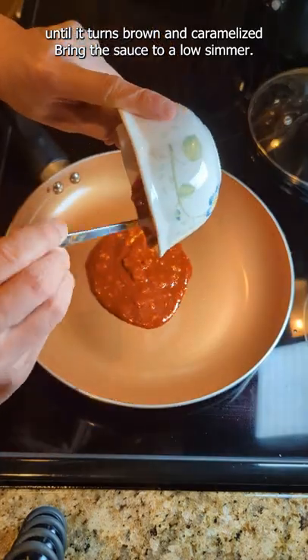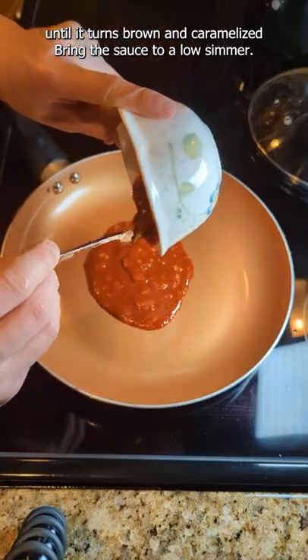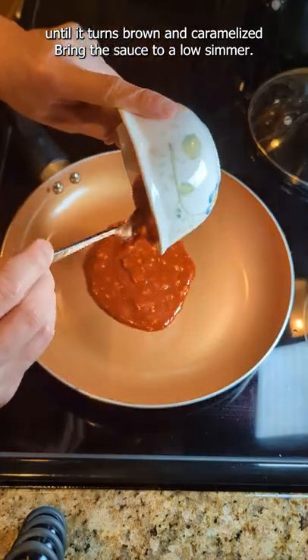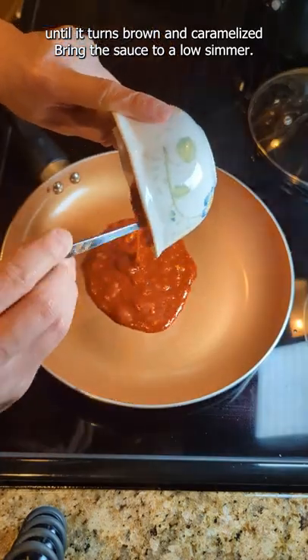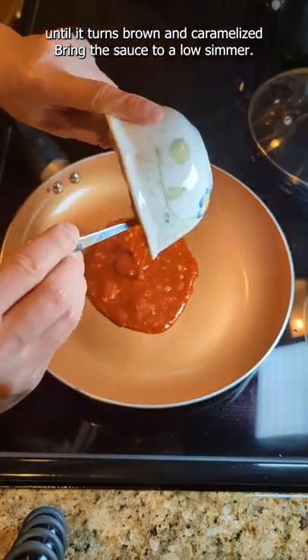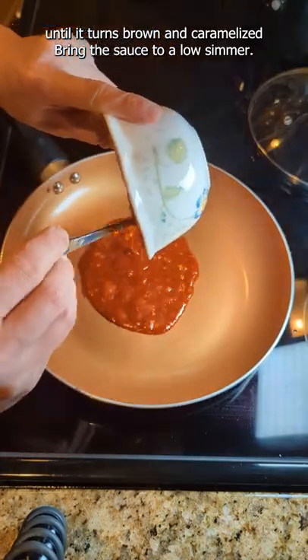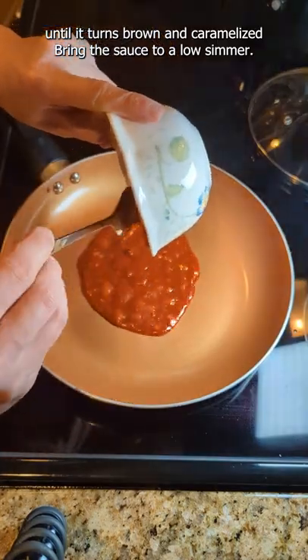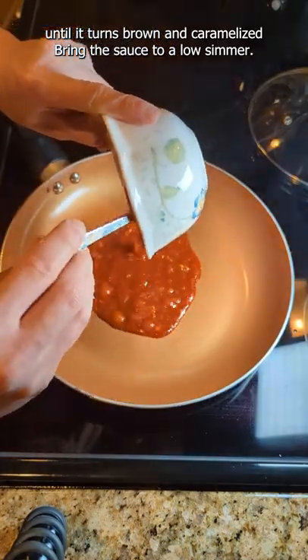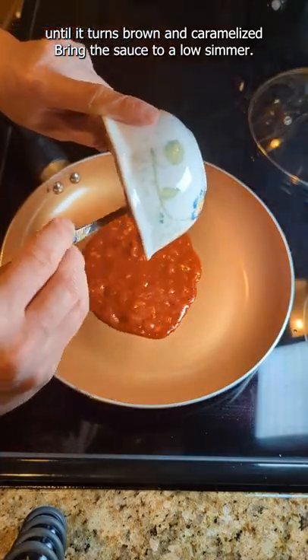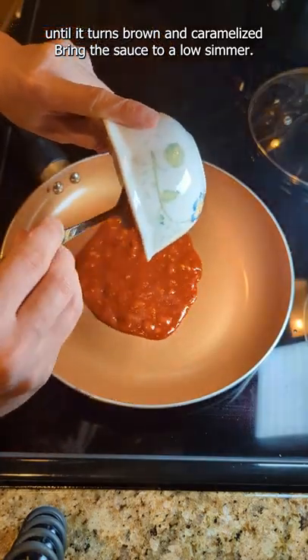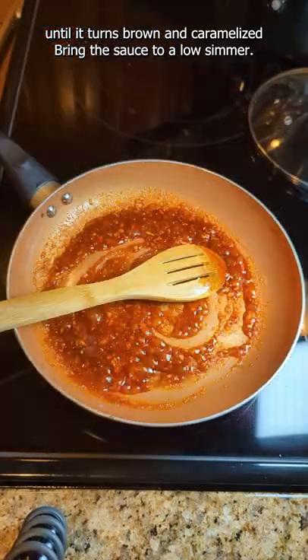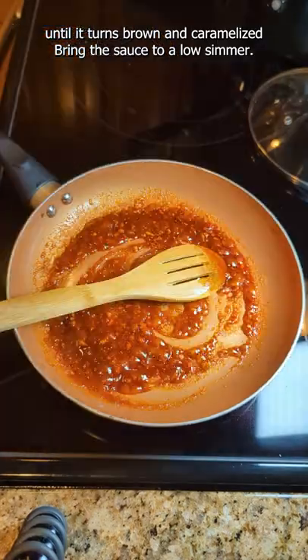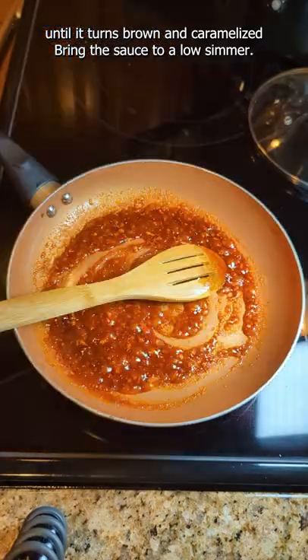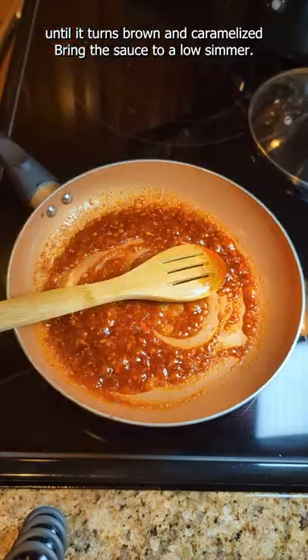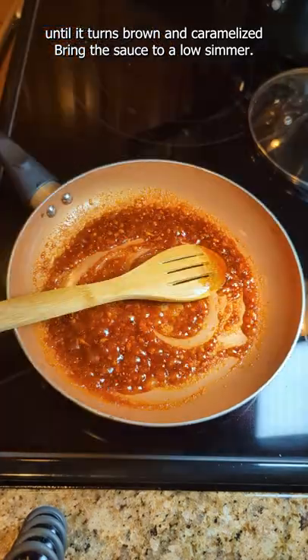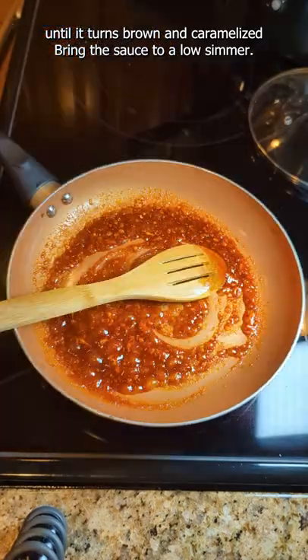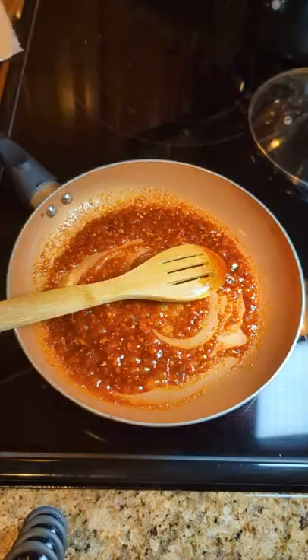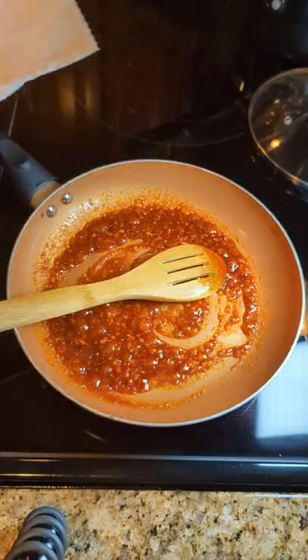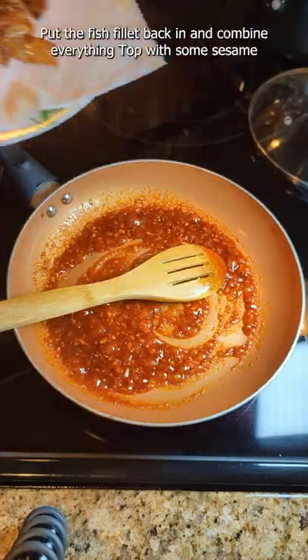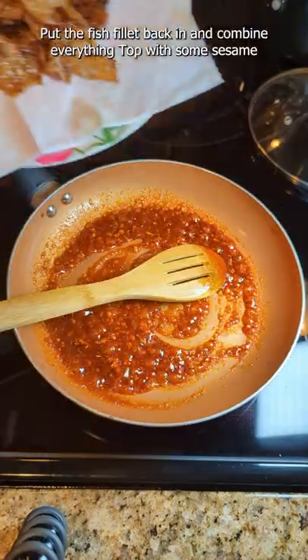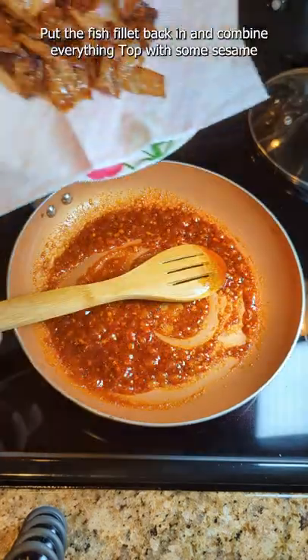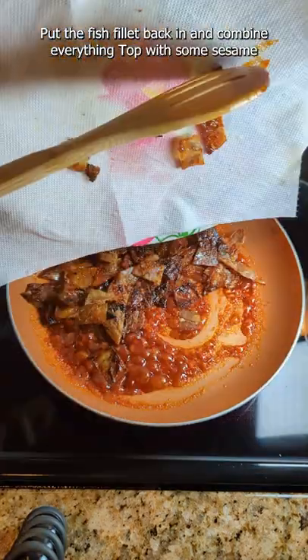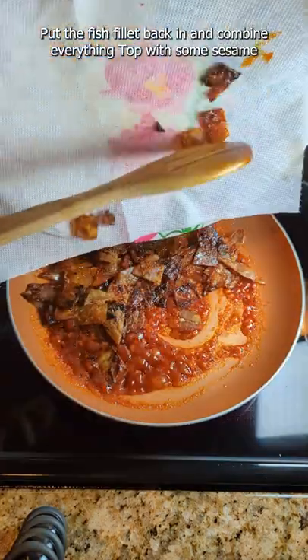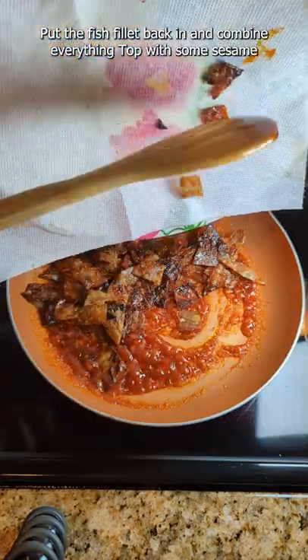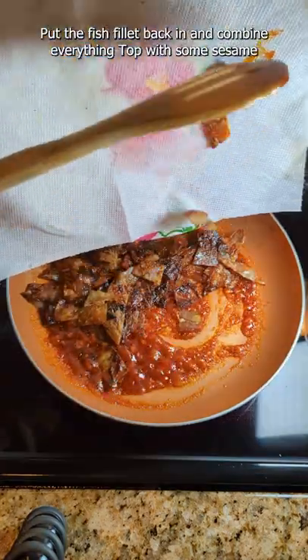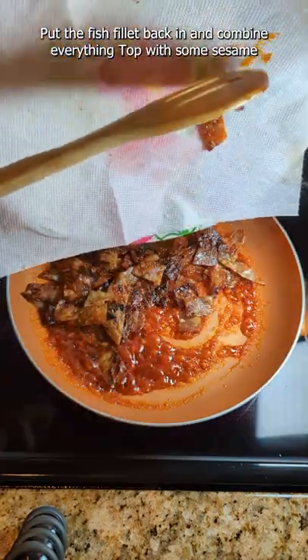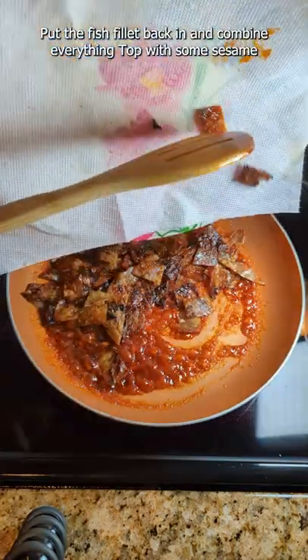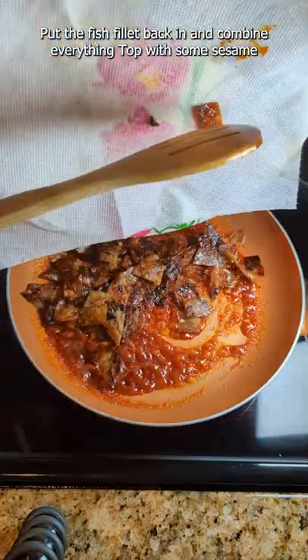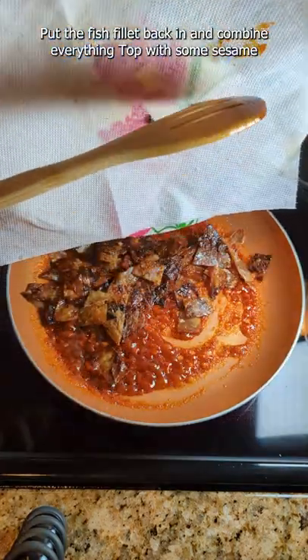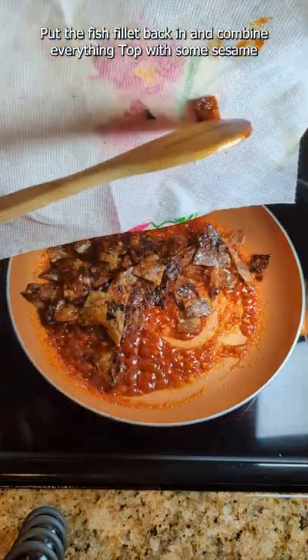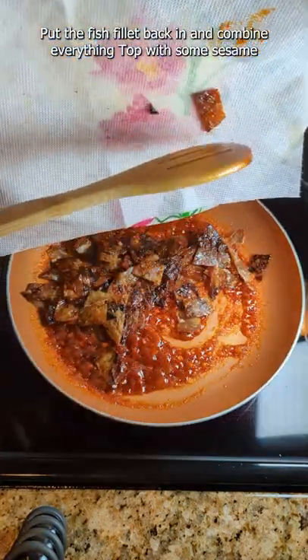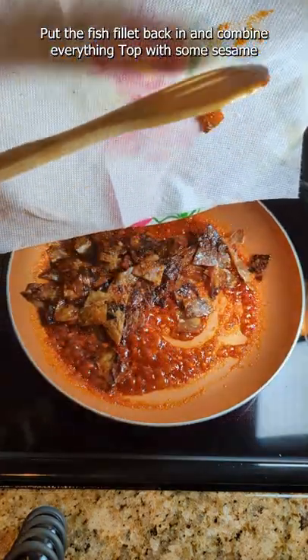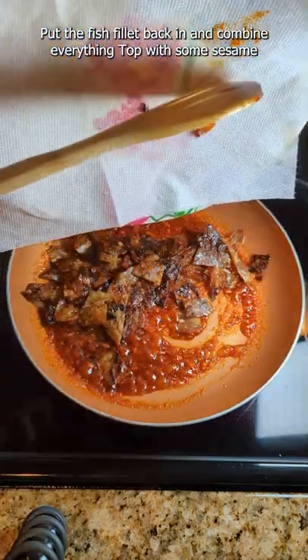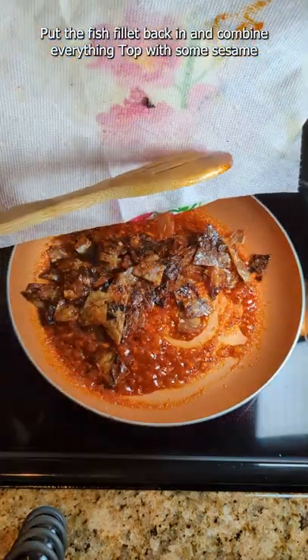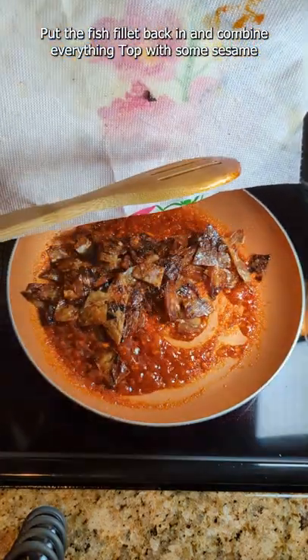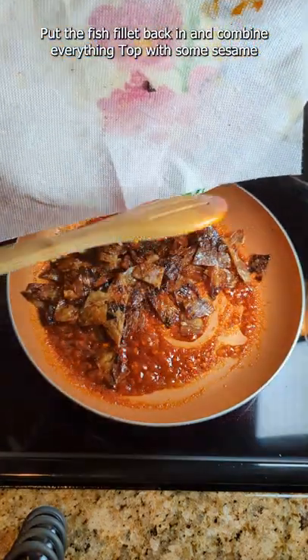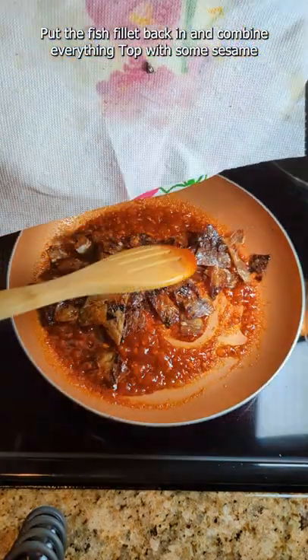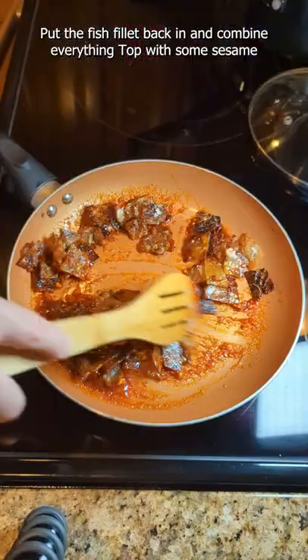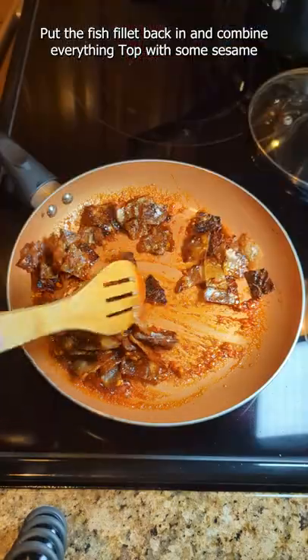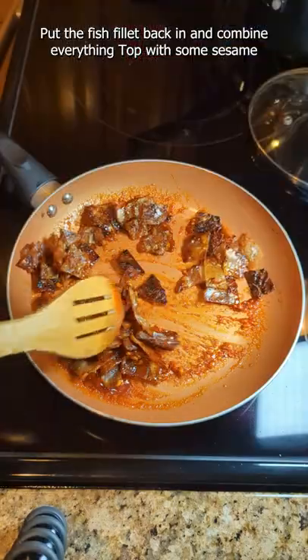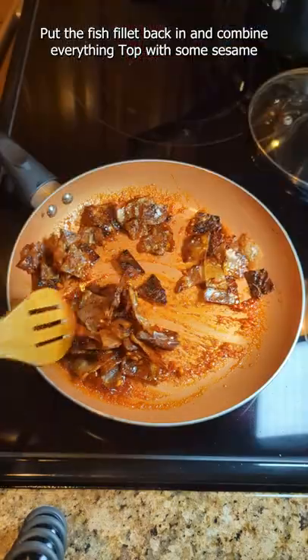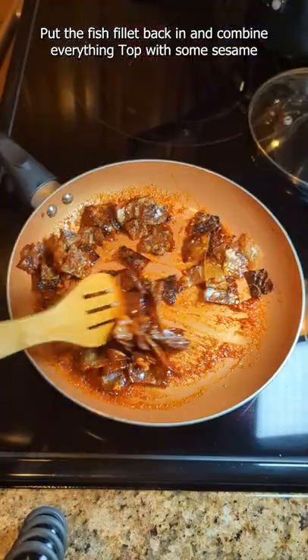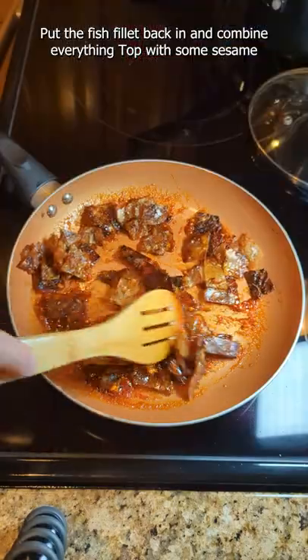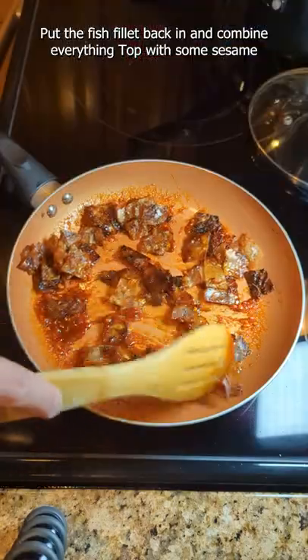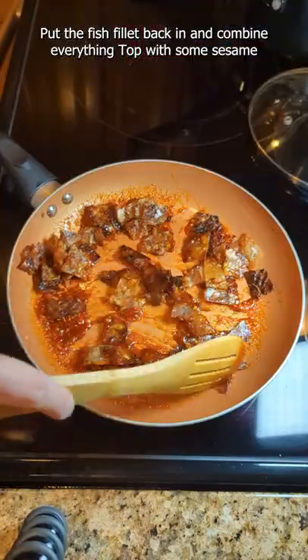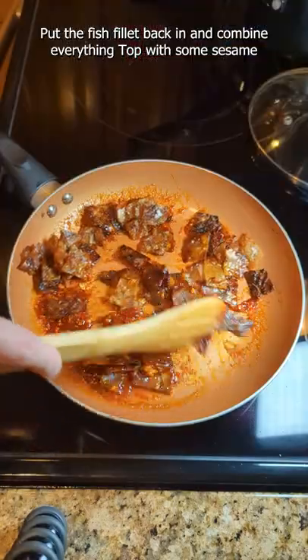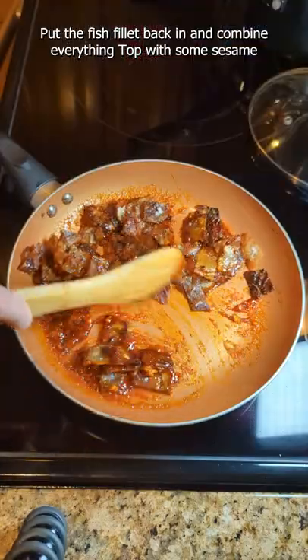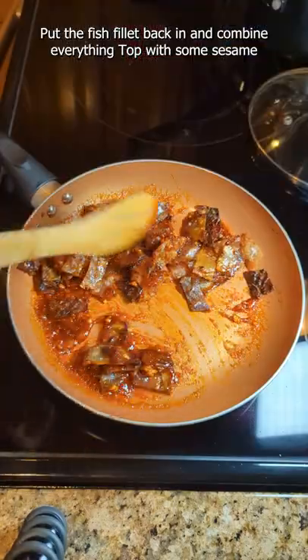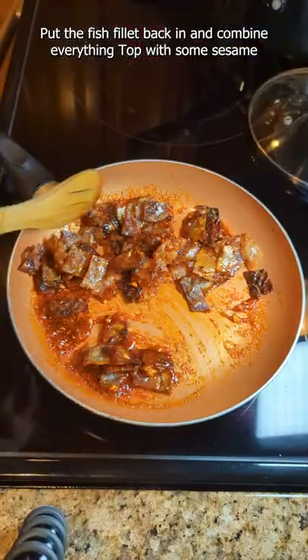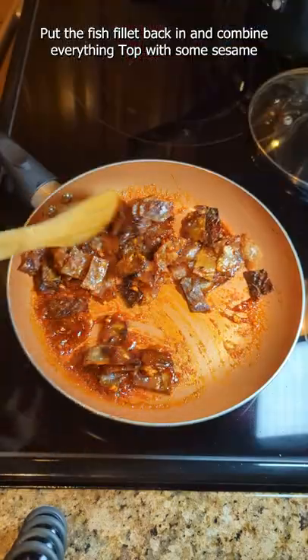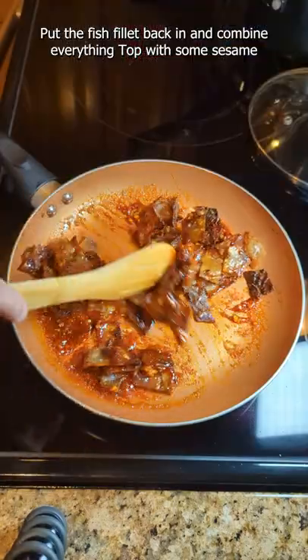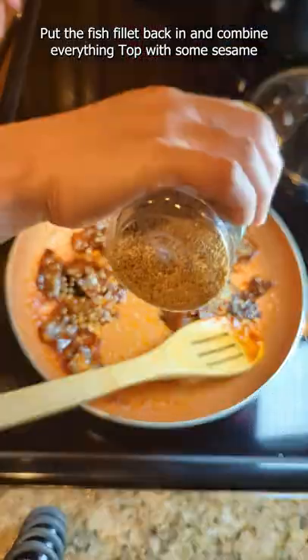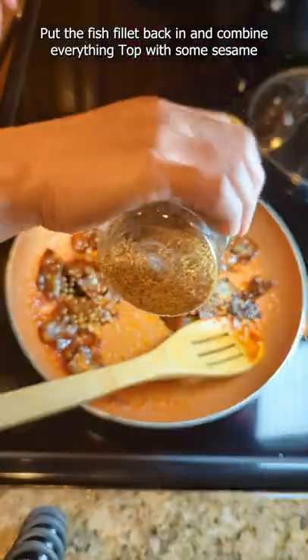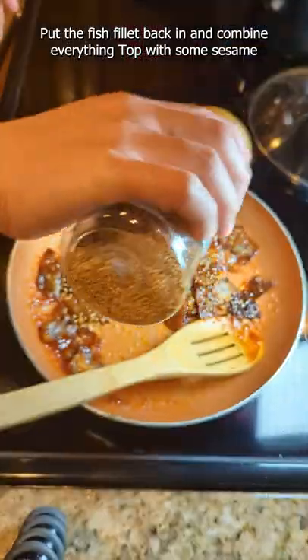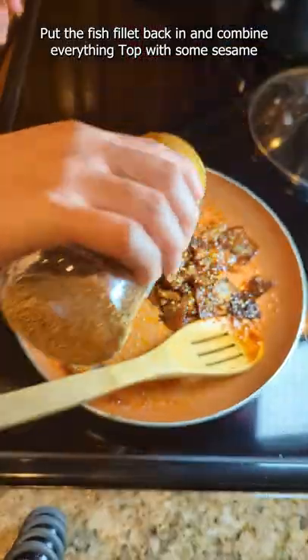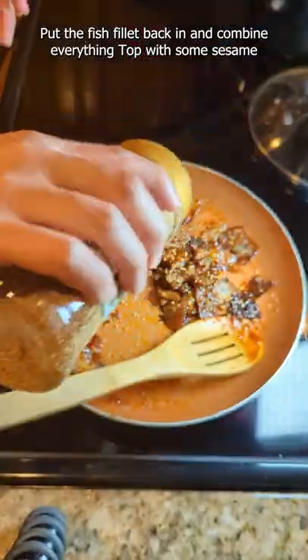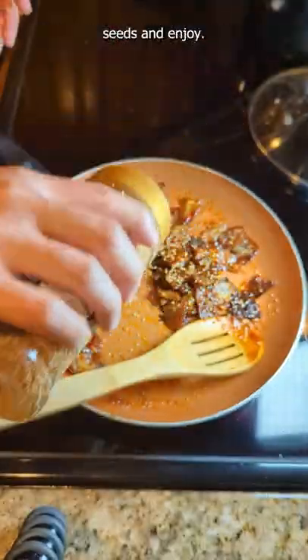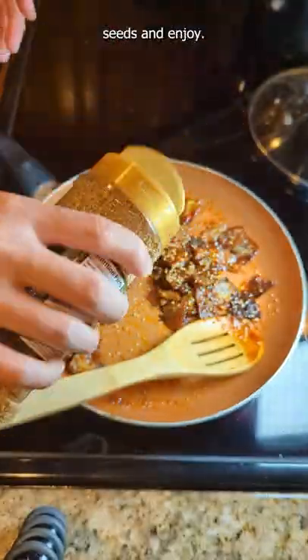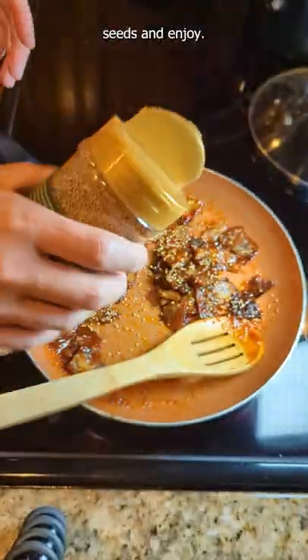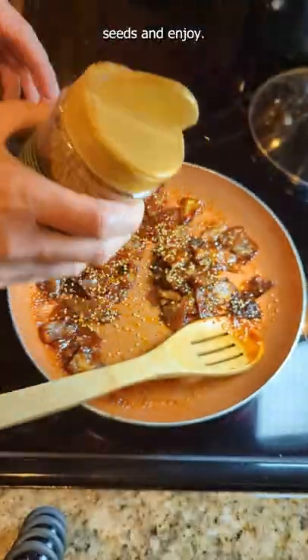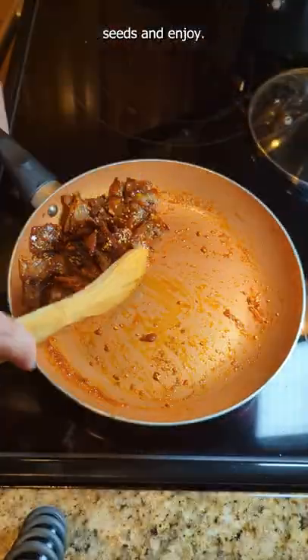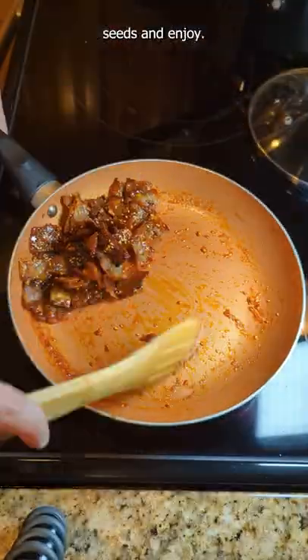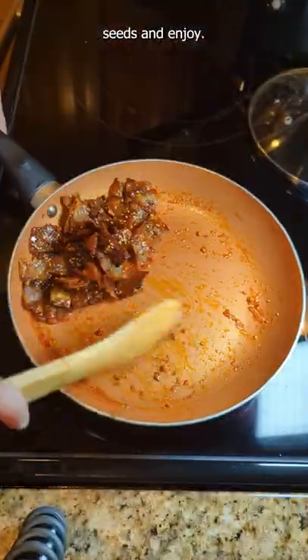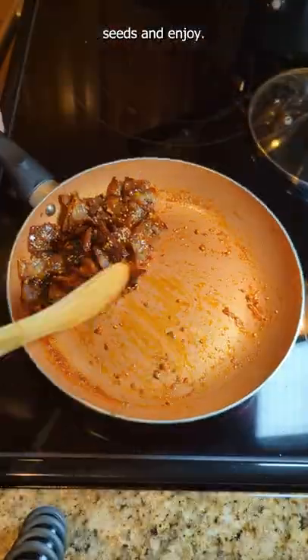Sauce to a low simmer. Bring the fish filet back in and combine everything. Top with some sesame seeds and enjoy!